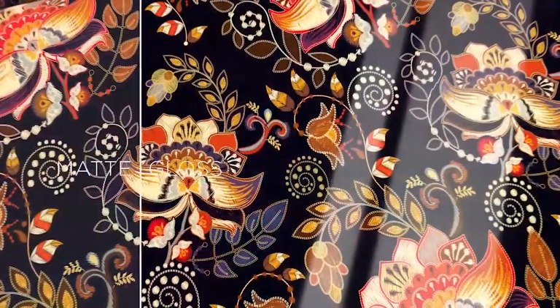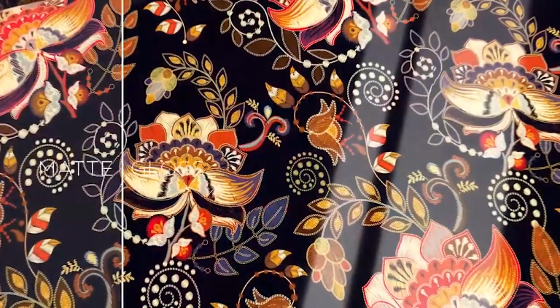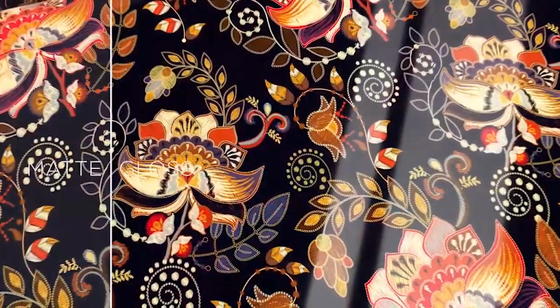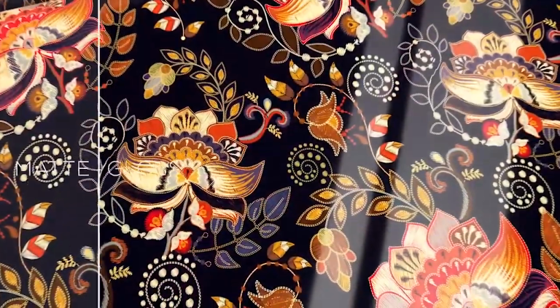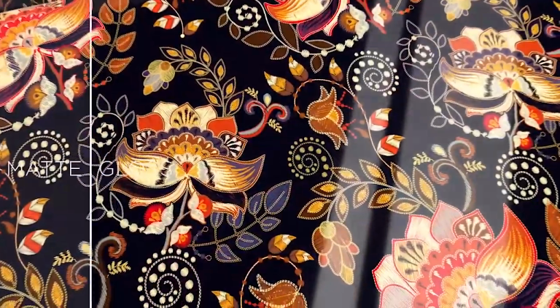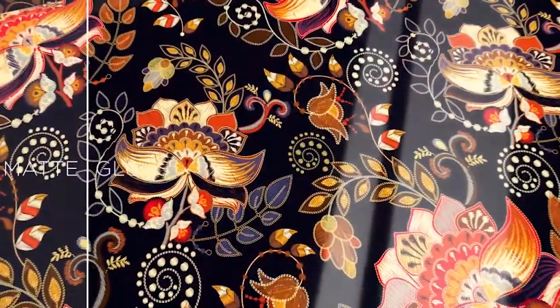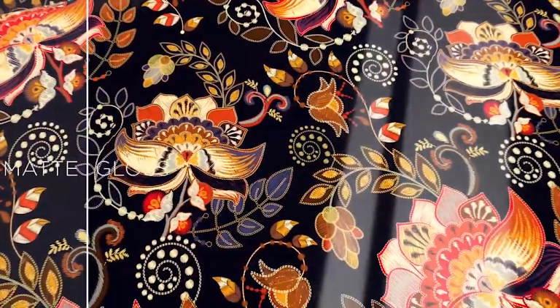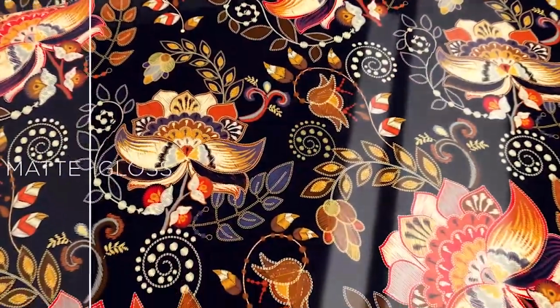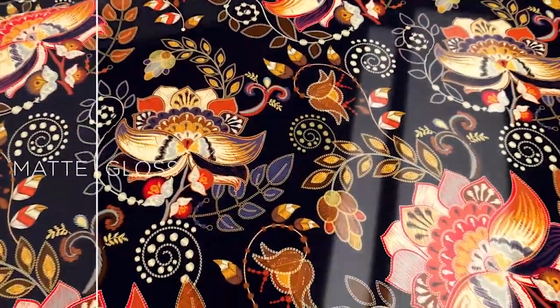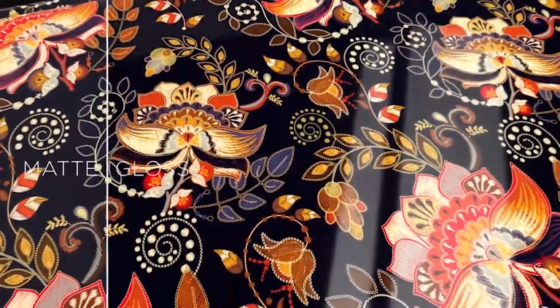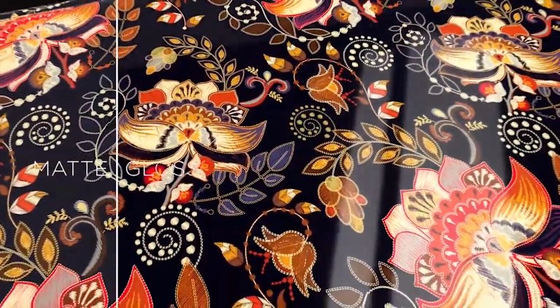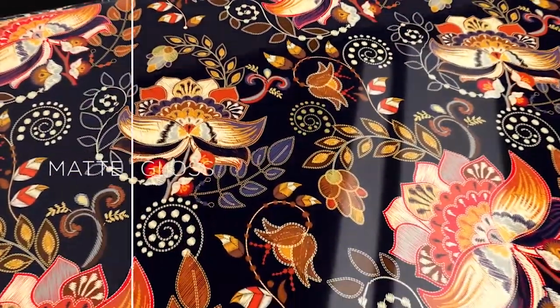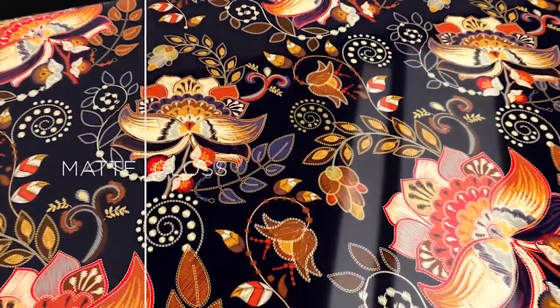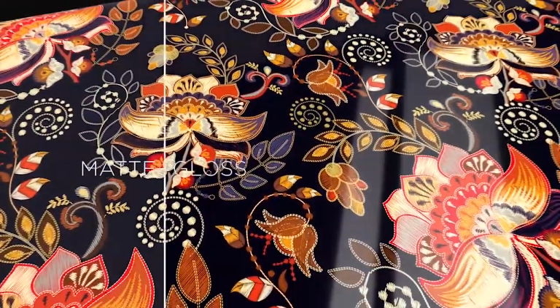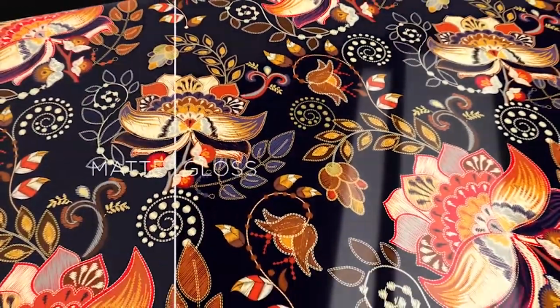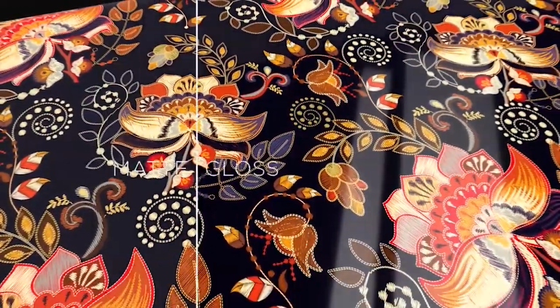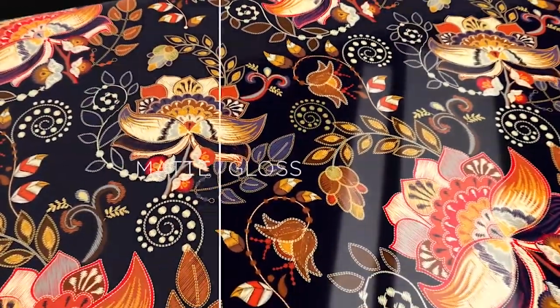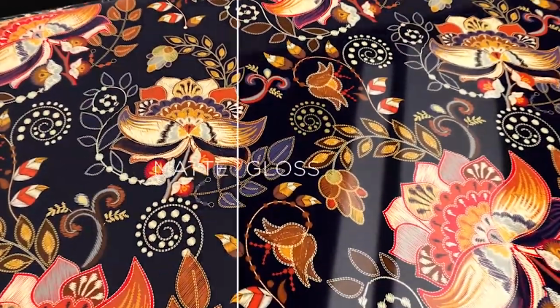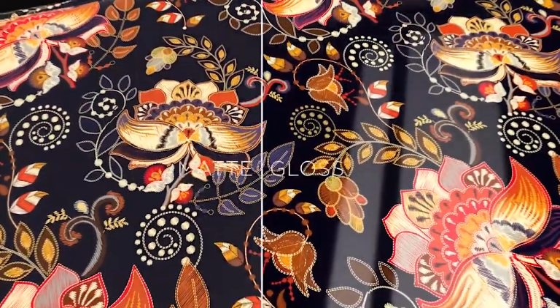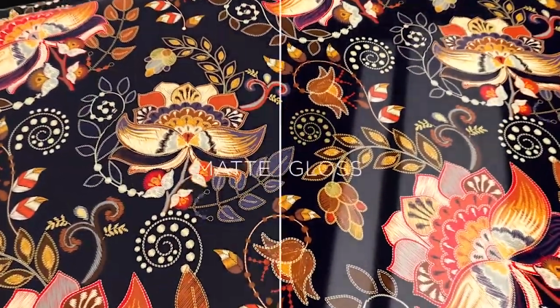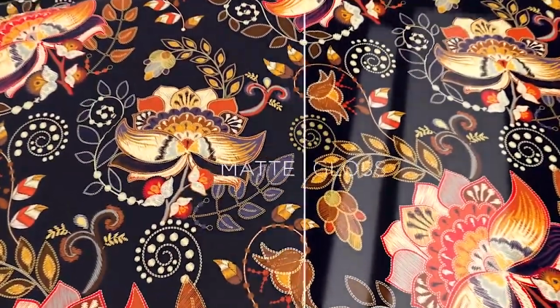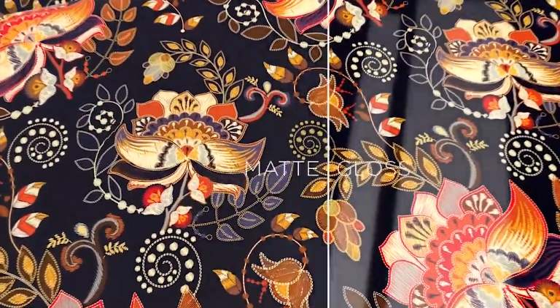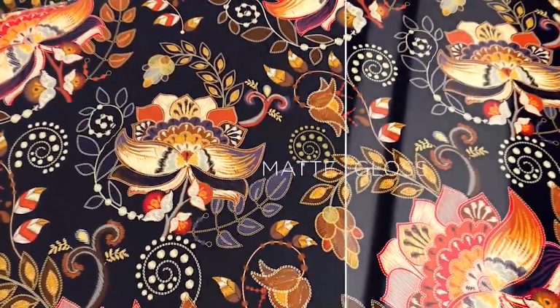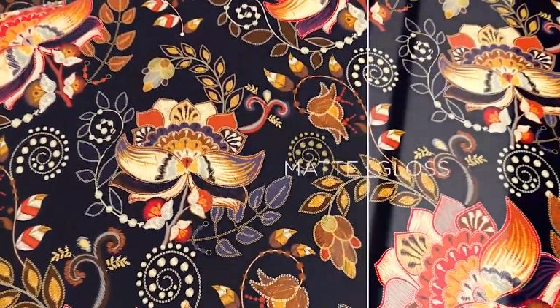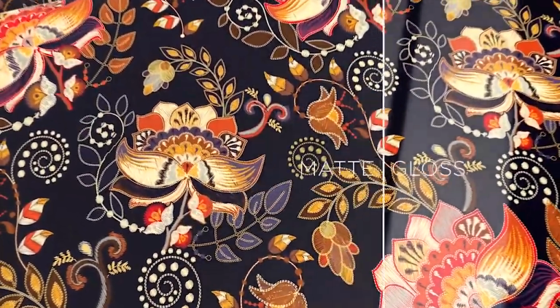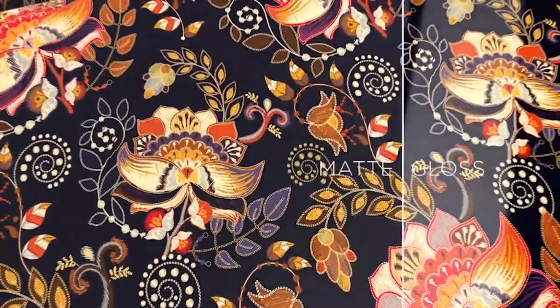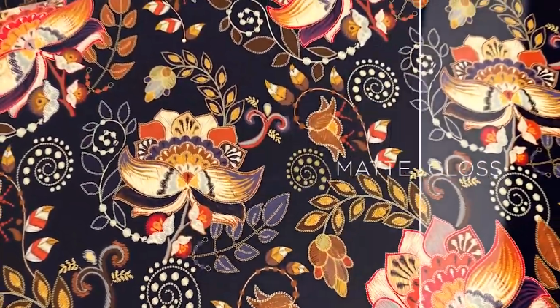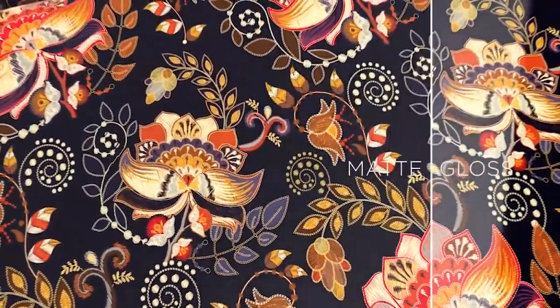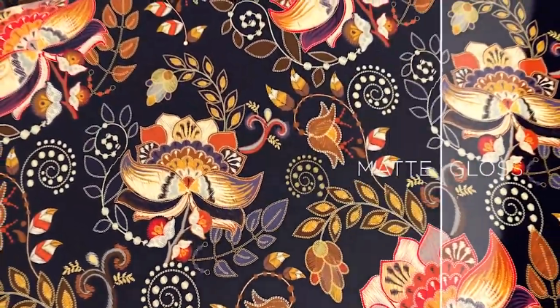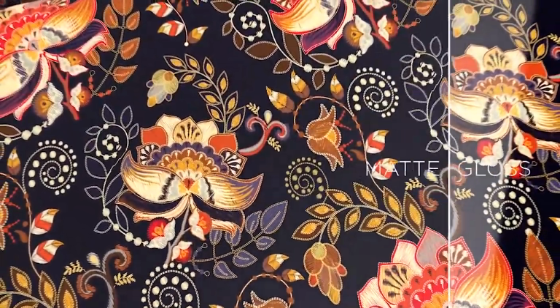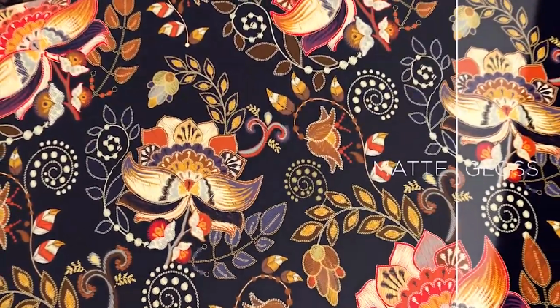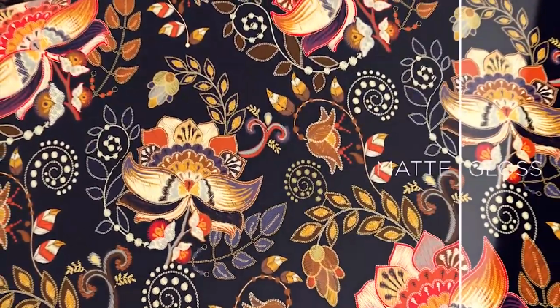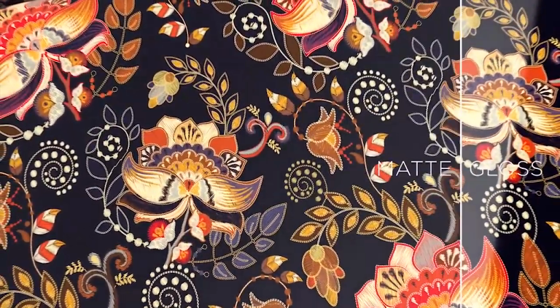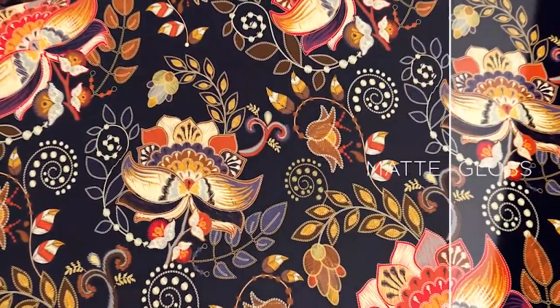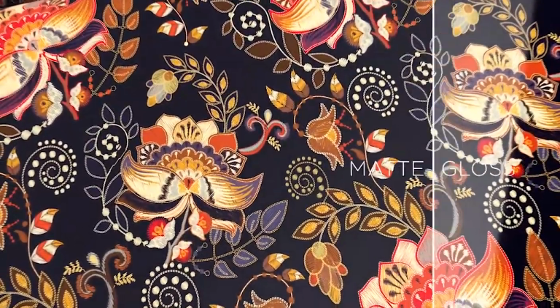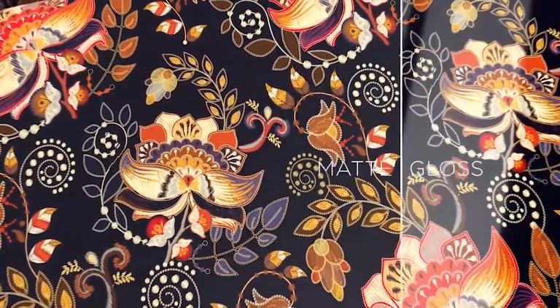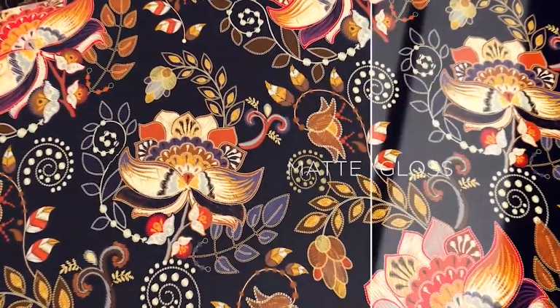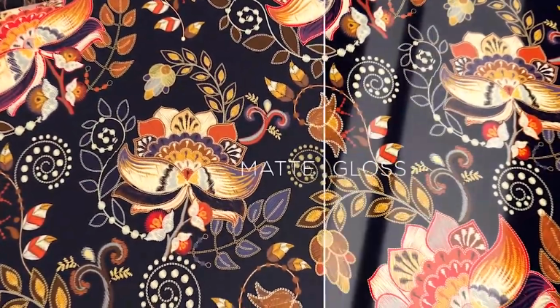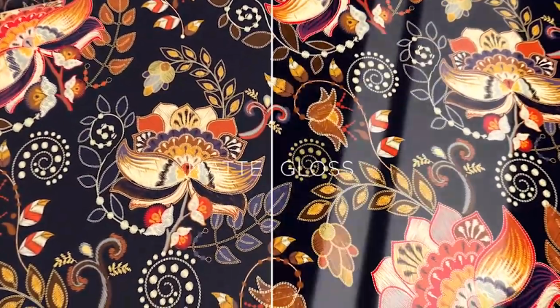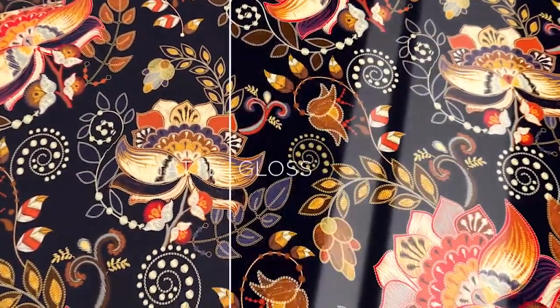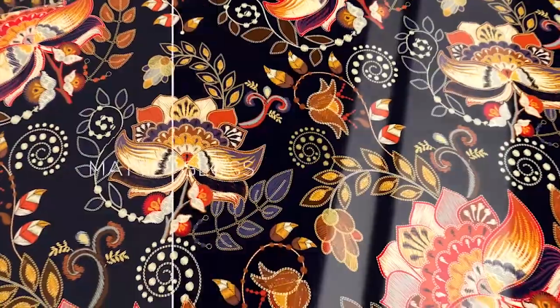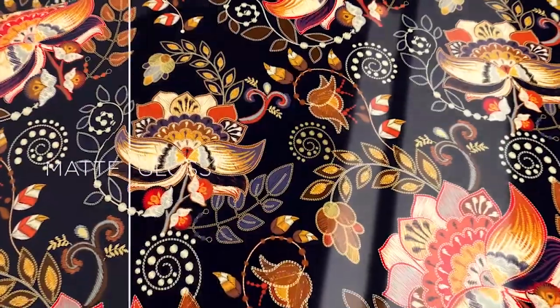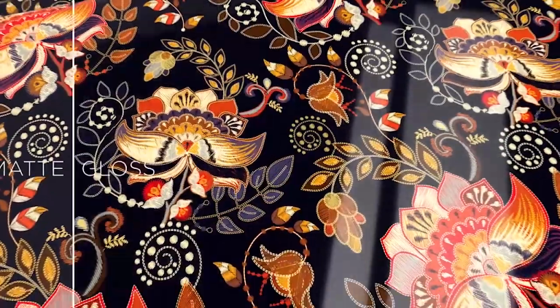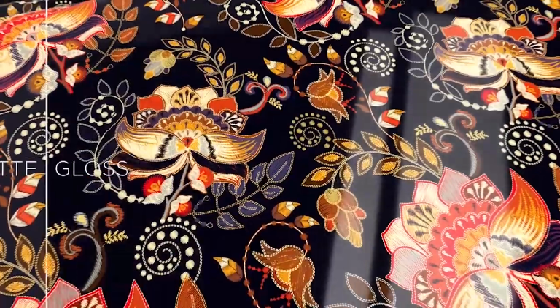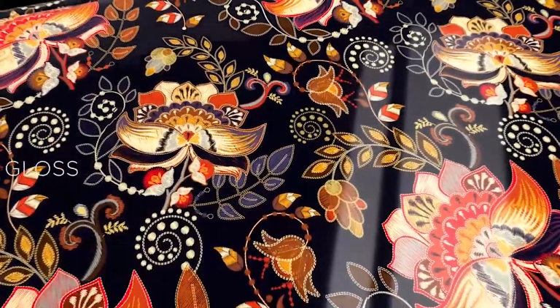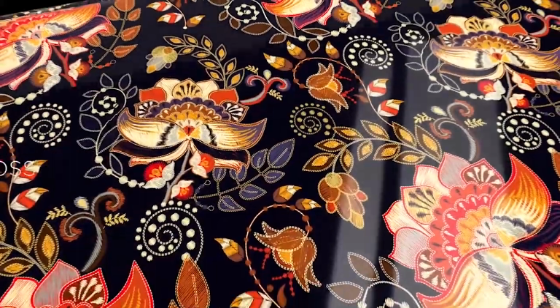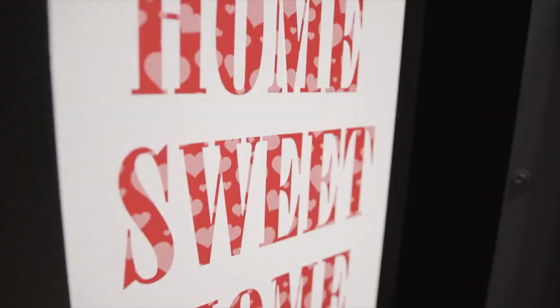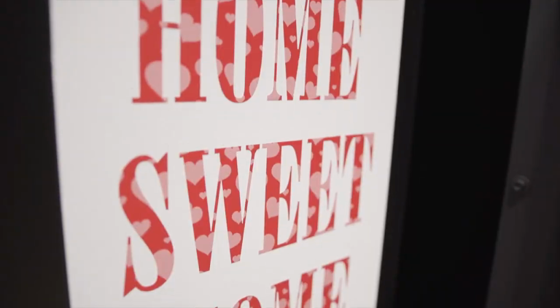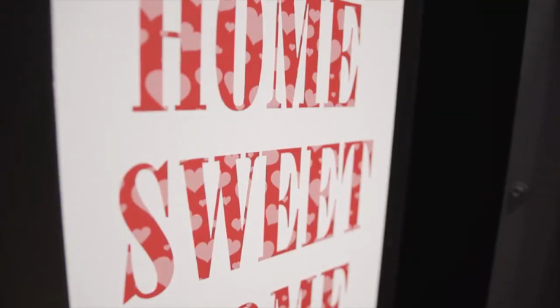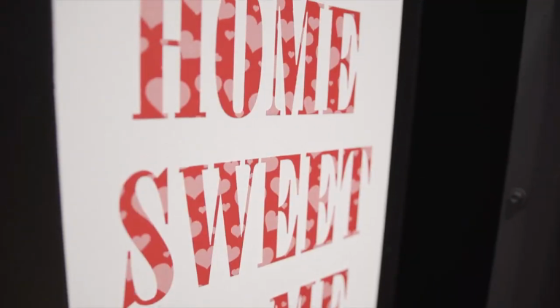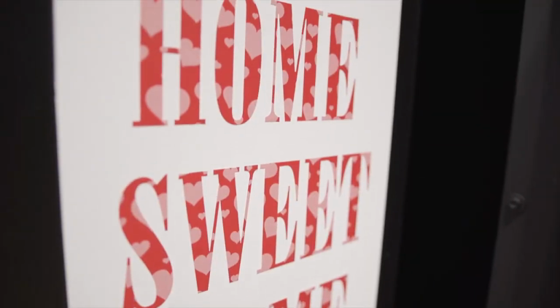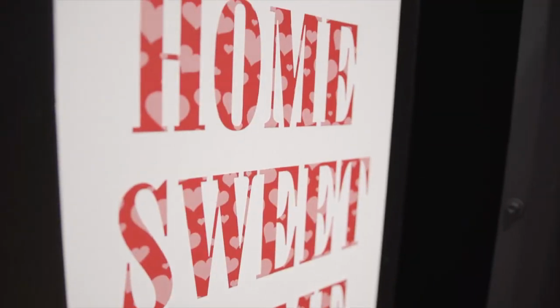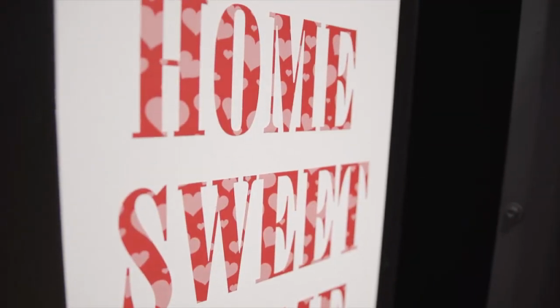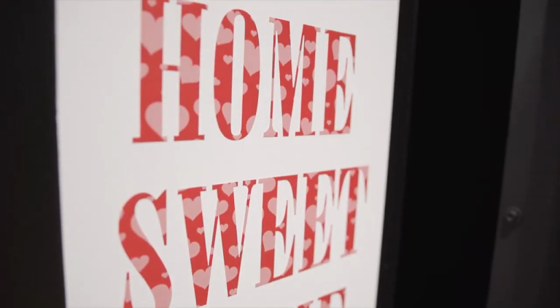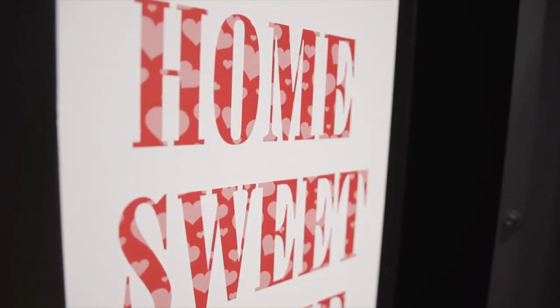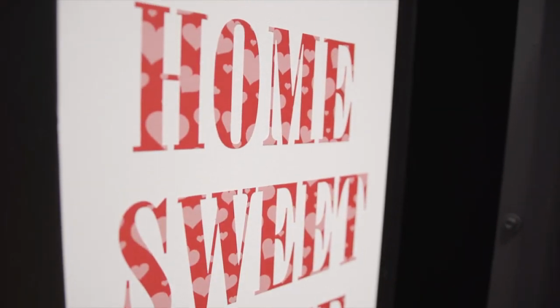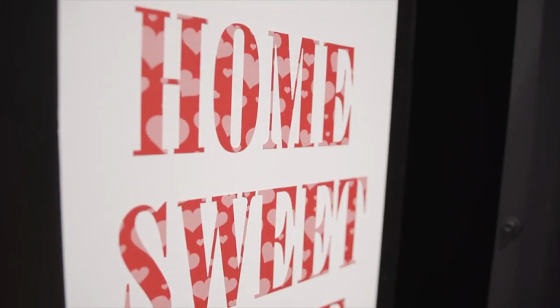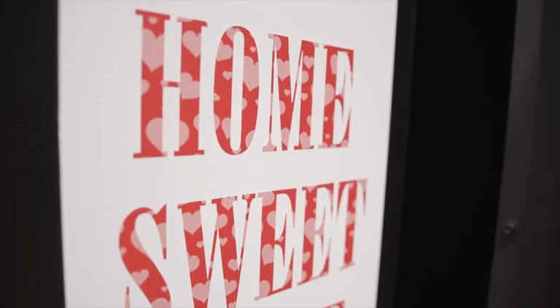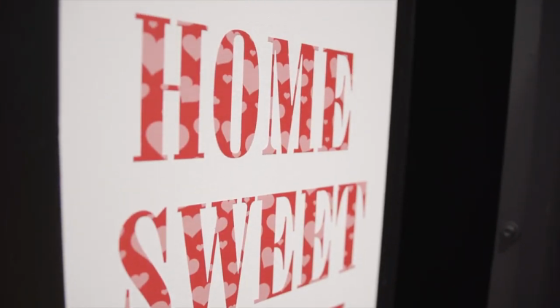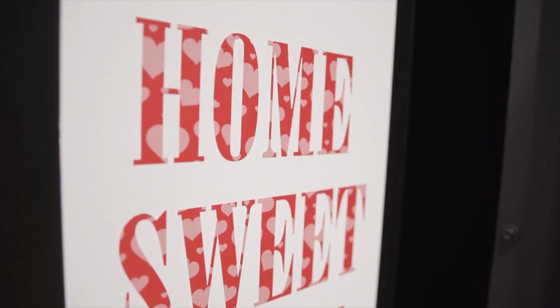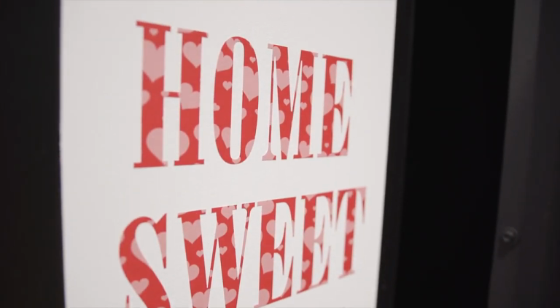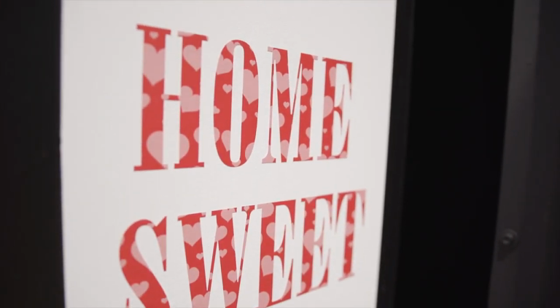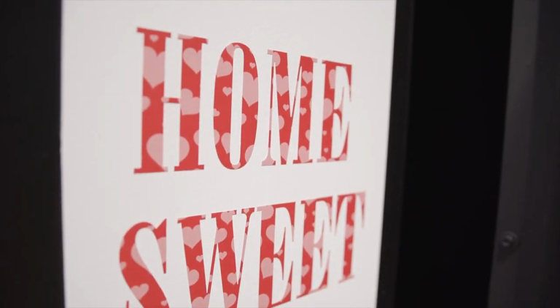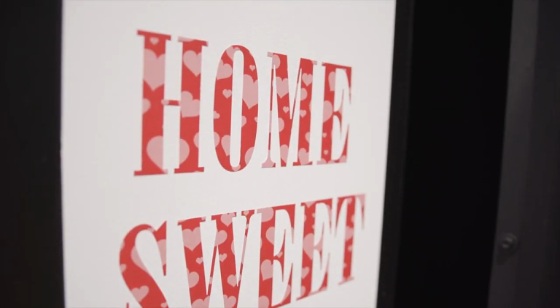You can use this matte and gloss mode on every media. So for example, you can use the matte mode on a gloss media. You have some special effects, for example.